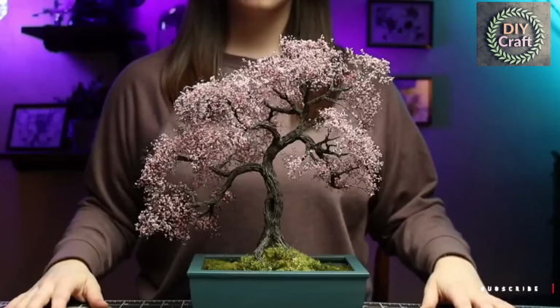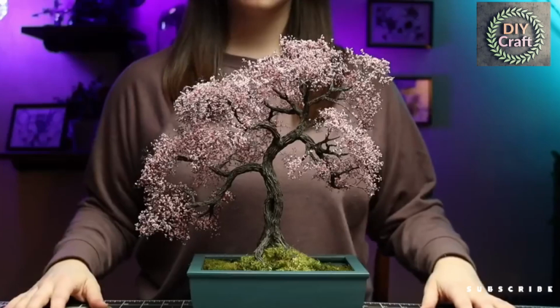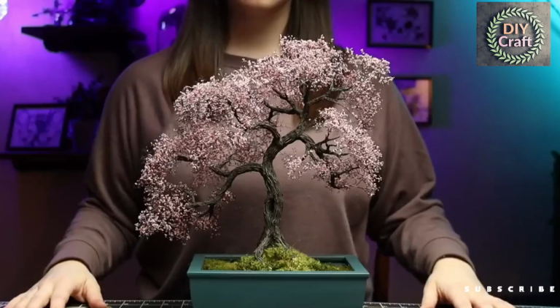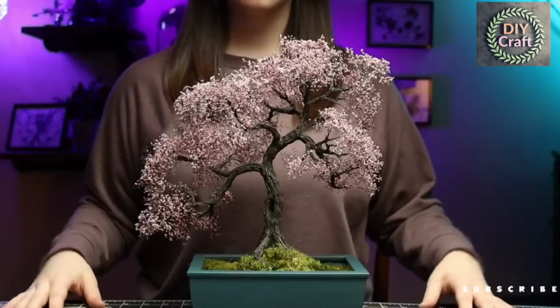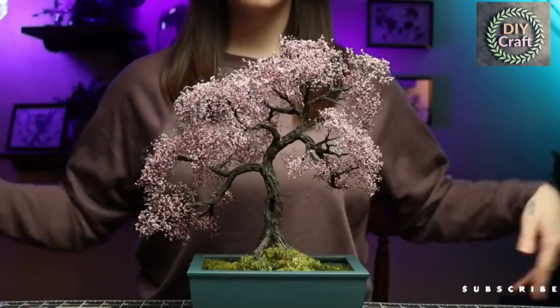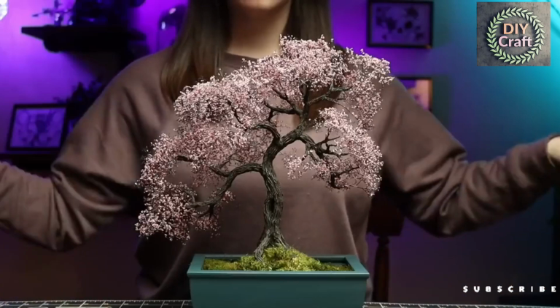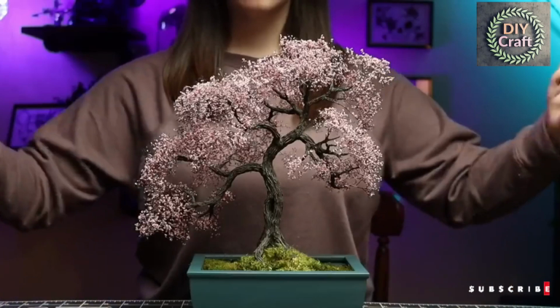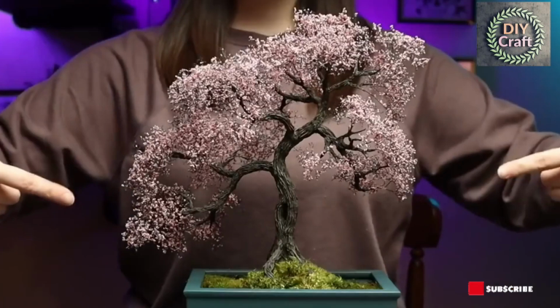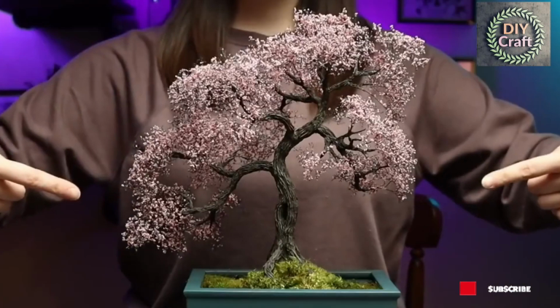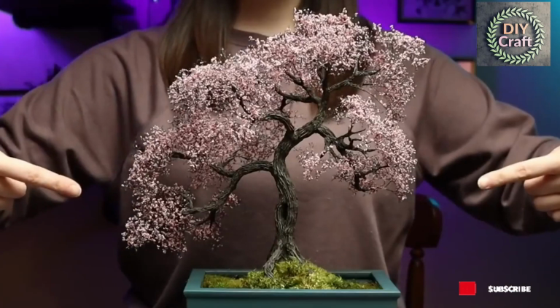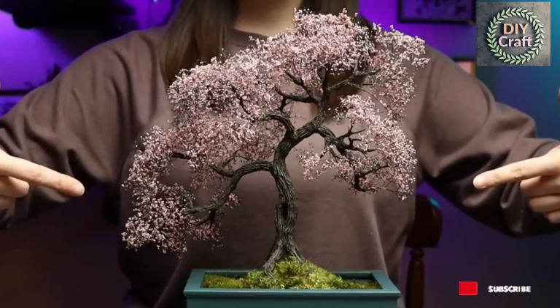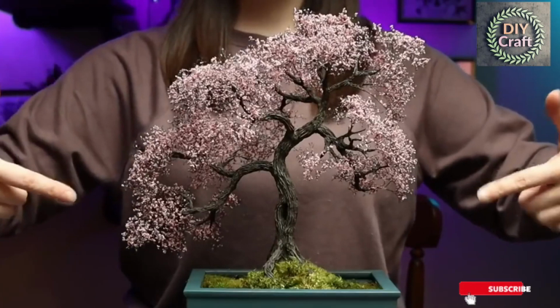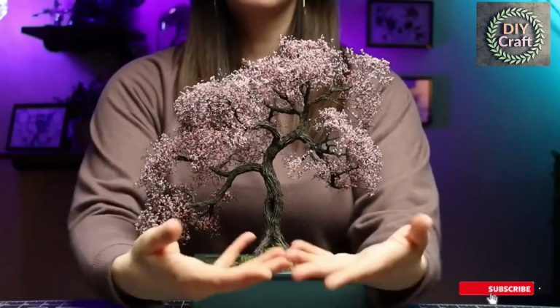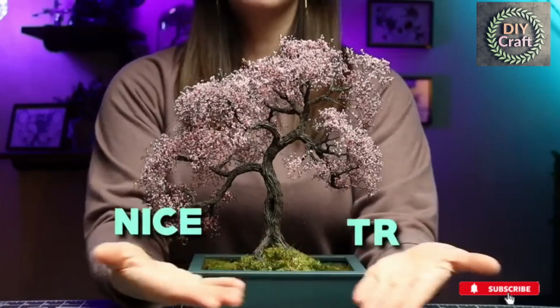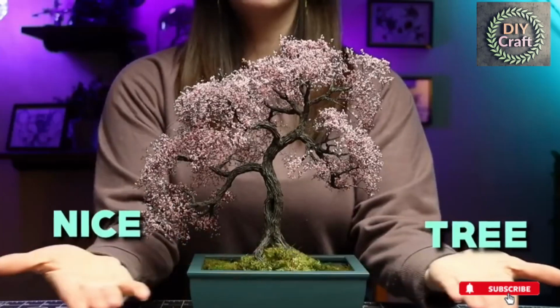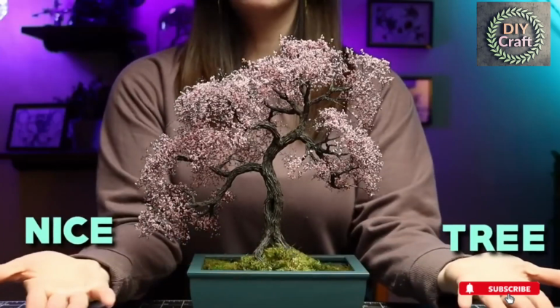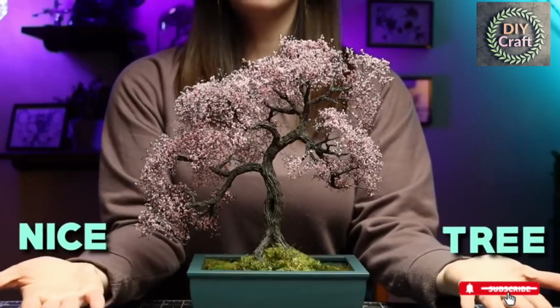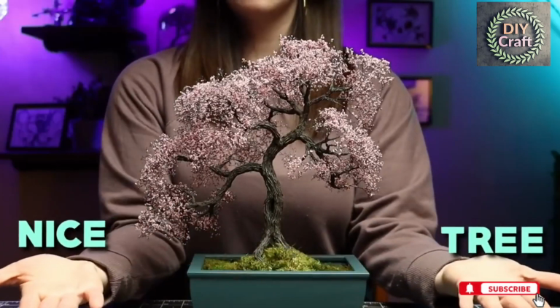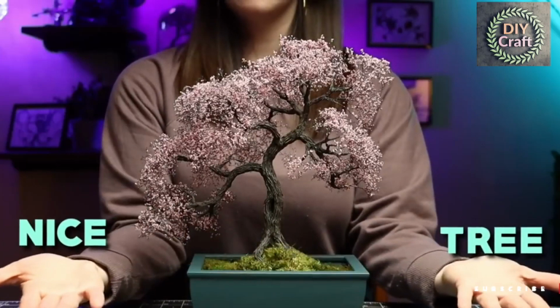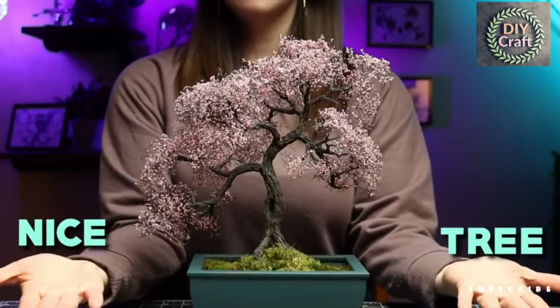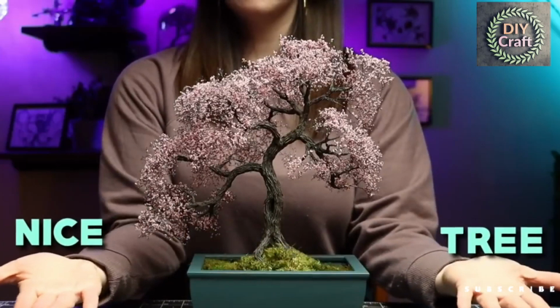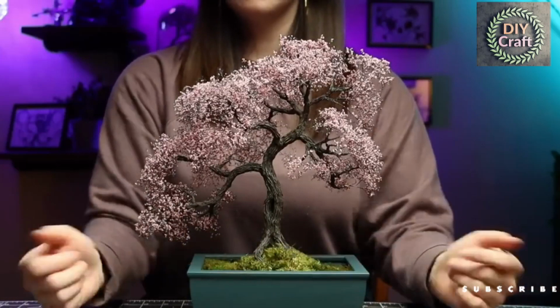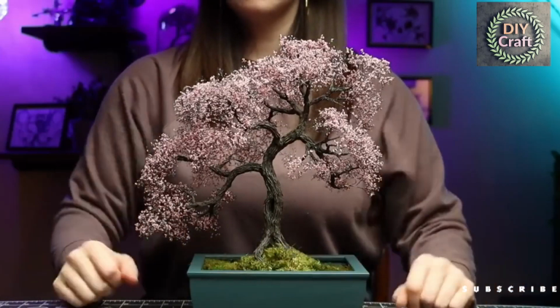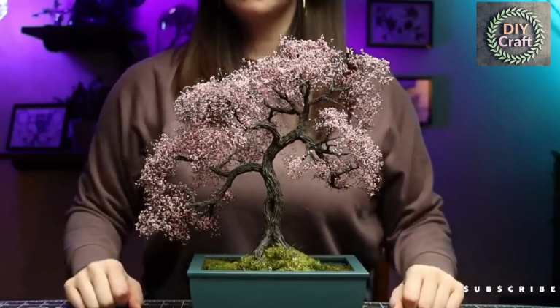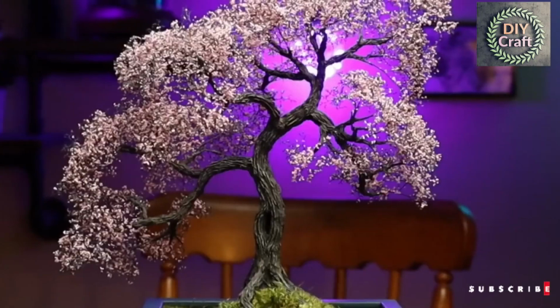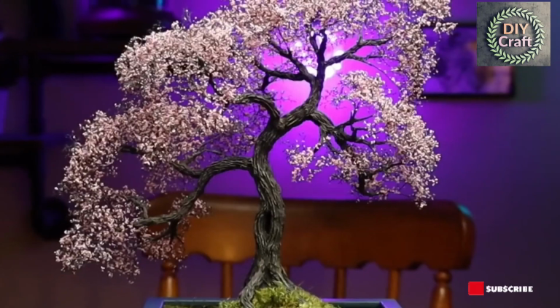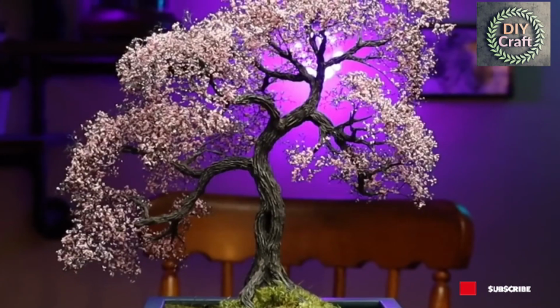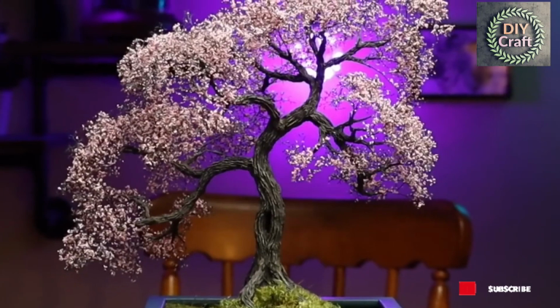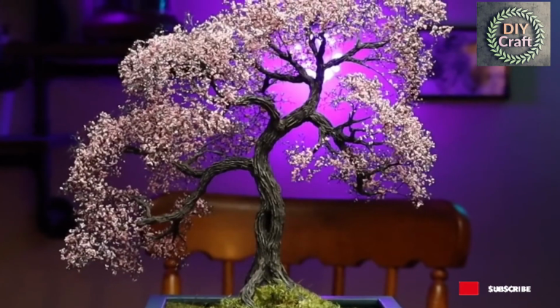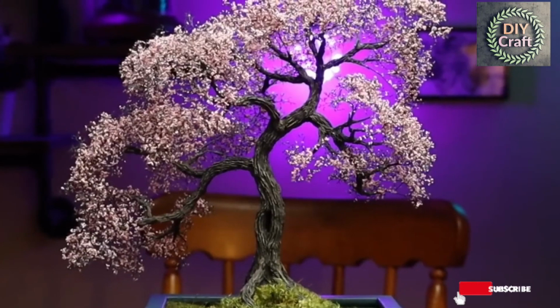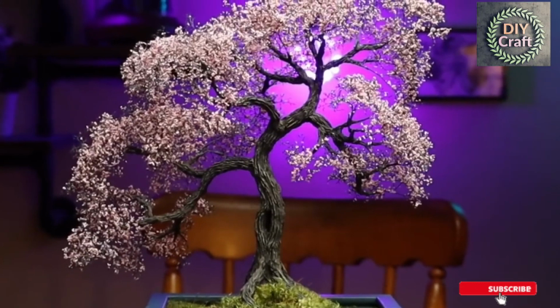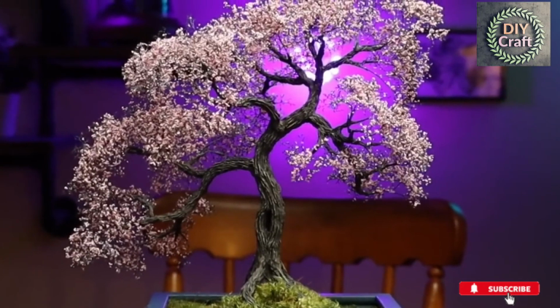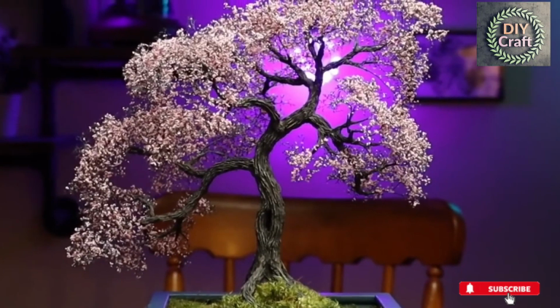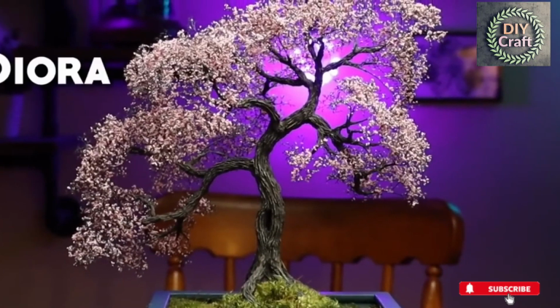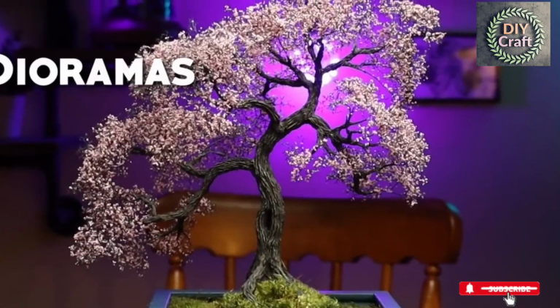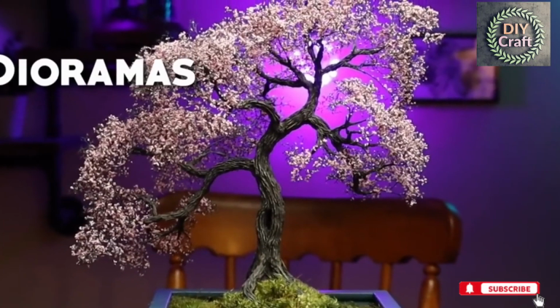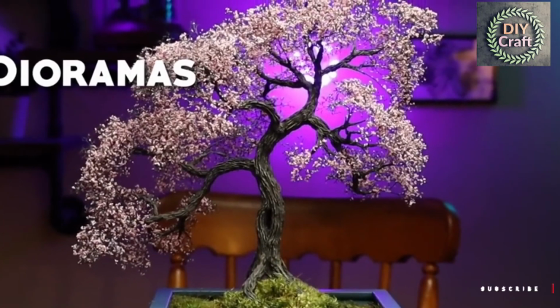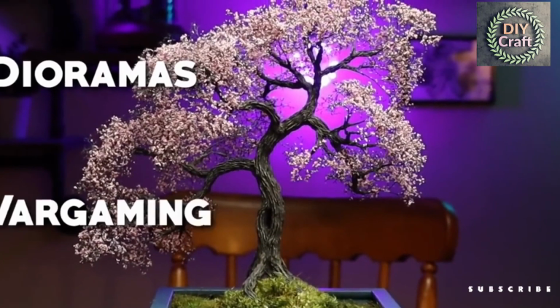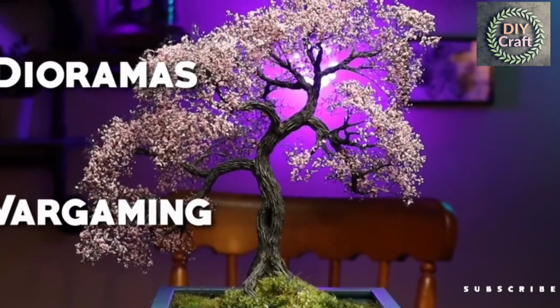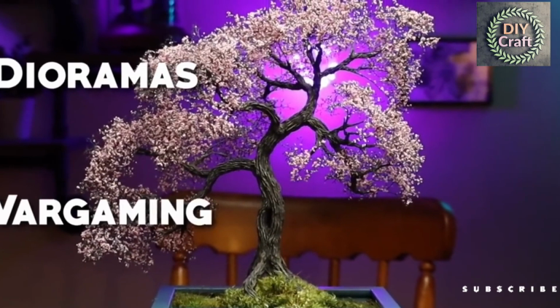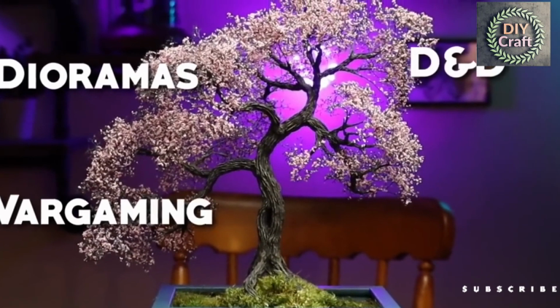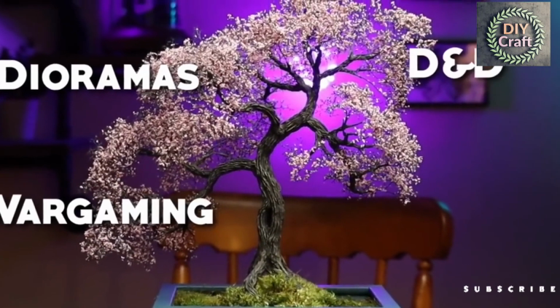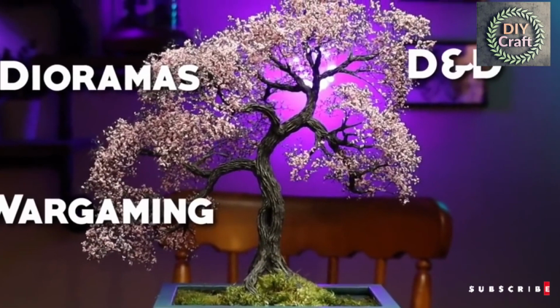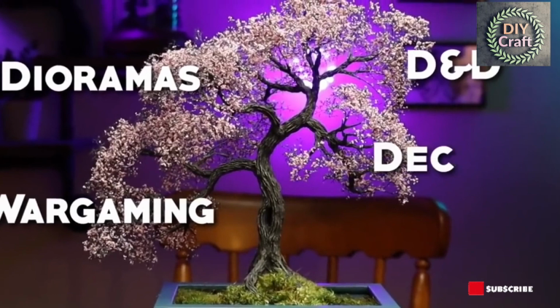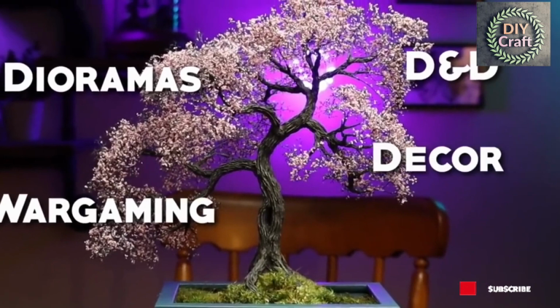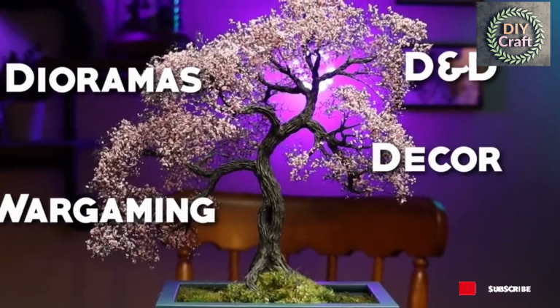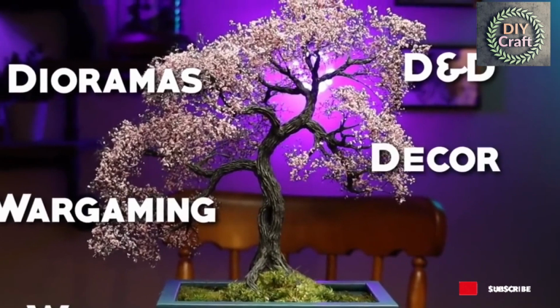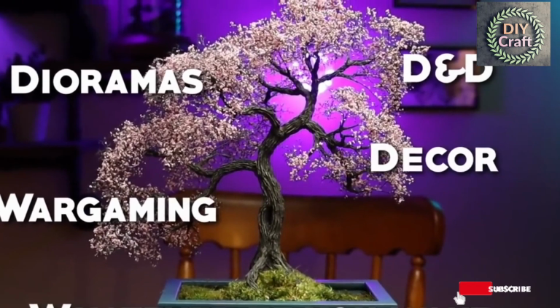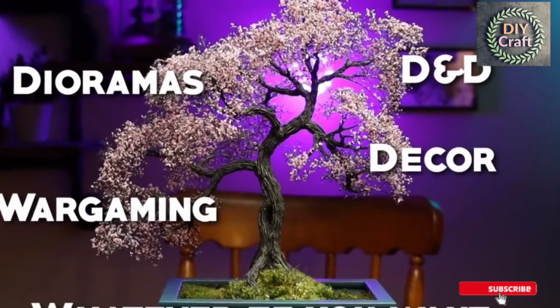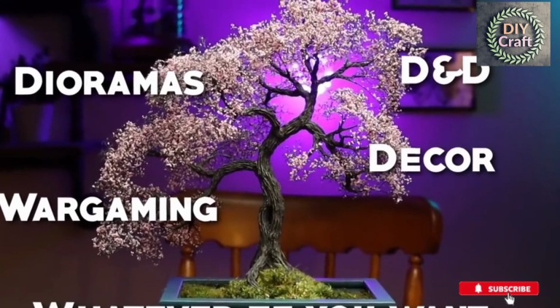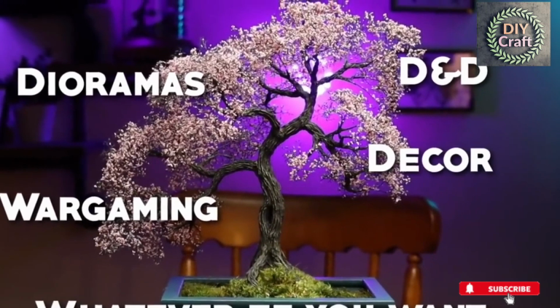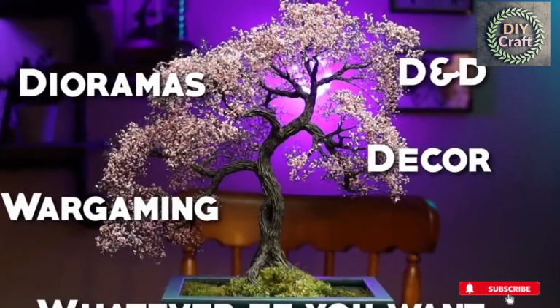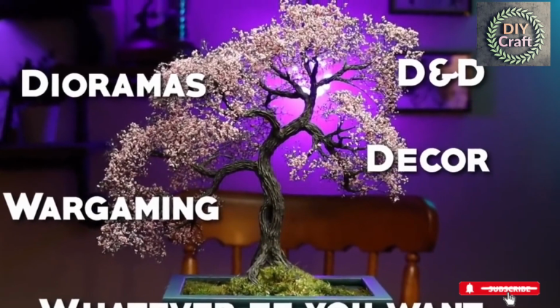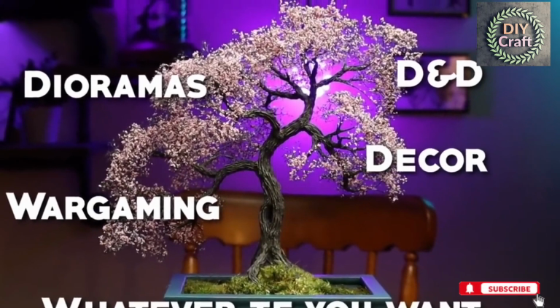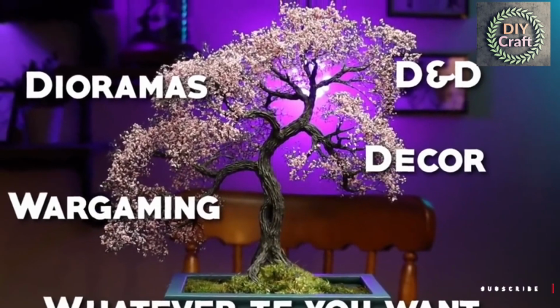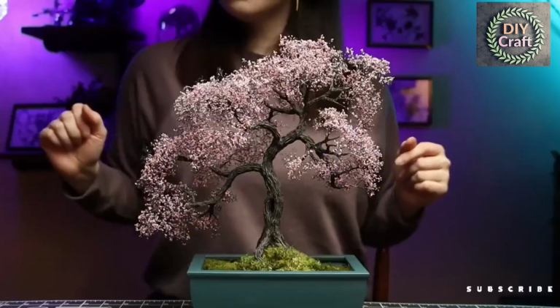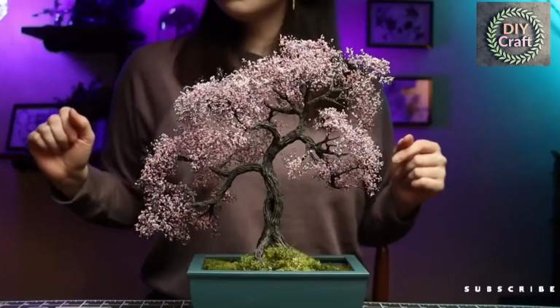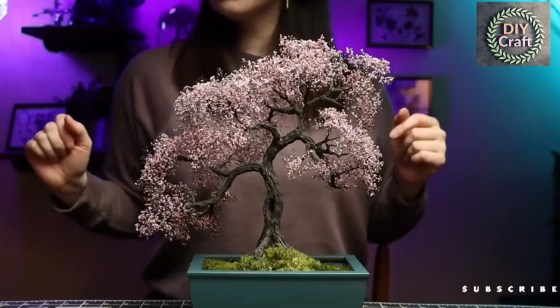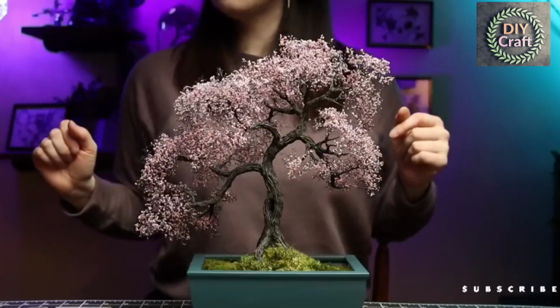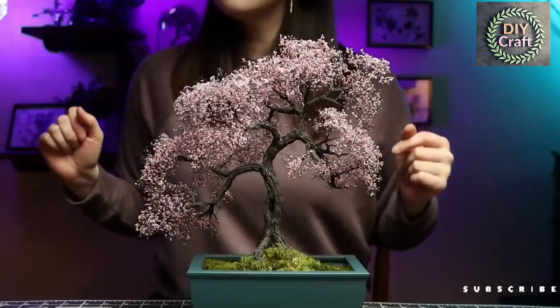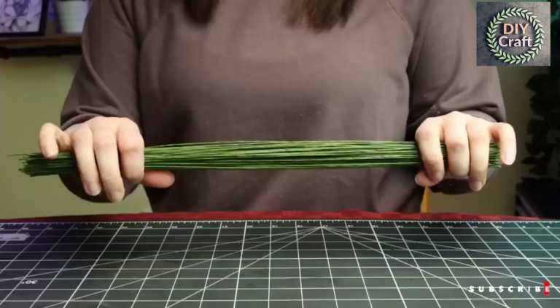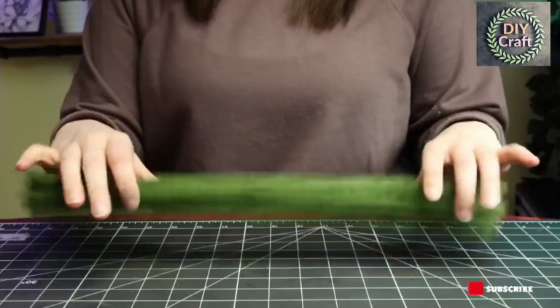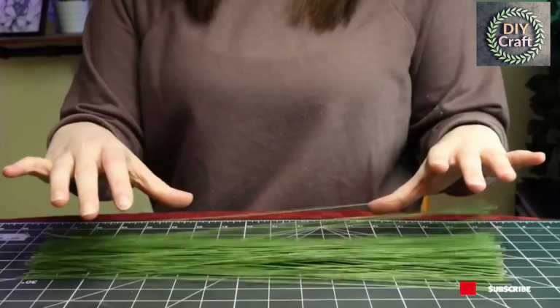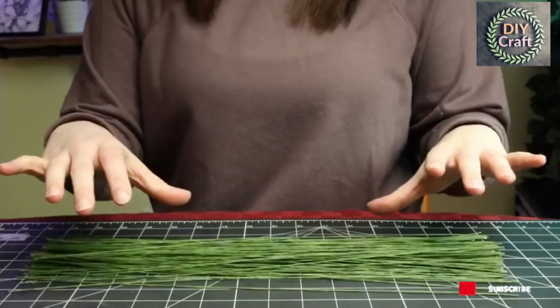Today we're making this tree — it's a nice tree, if I do say so myself. You can use this kind of tree in dioramas, wargaming, D&D, home decor, or whatever else you want. Let's get started.